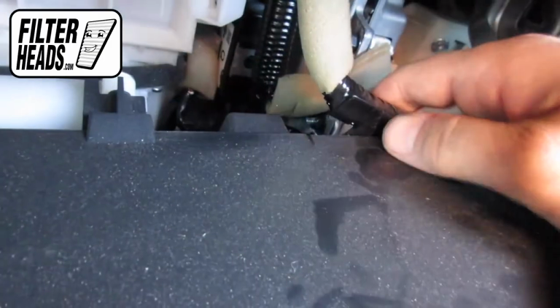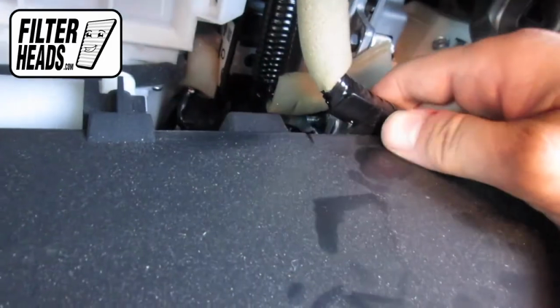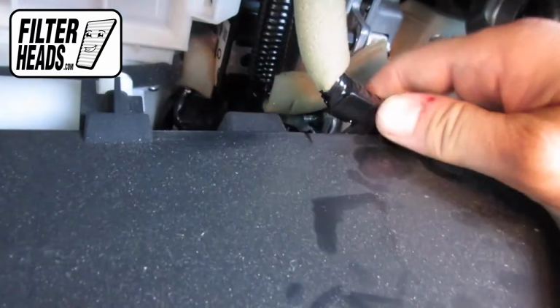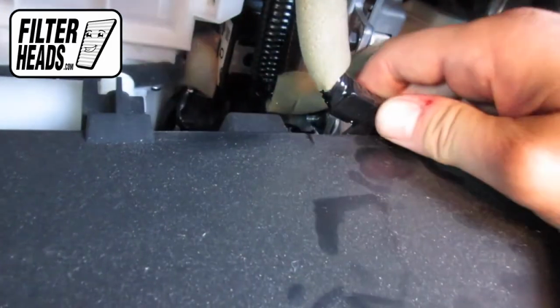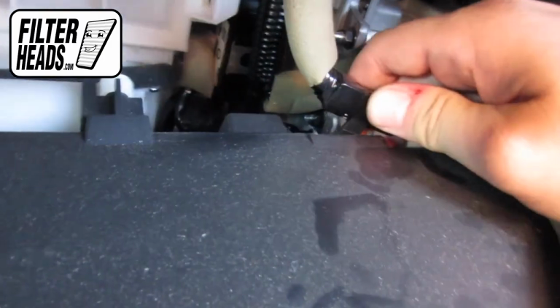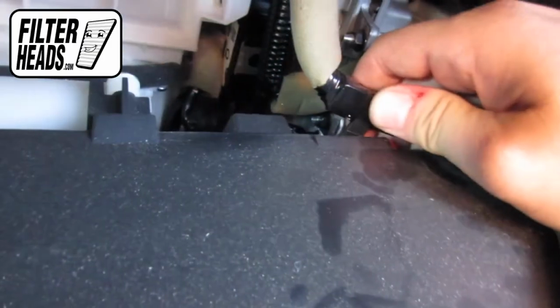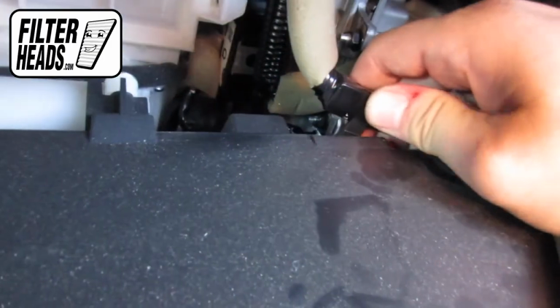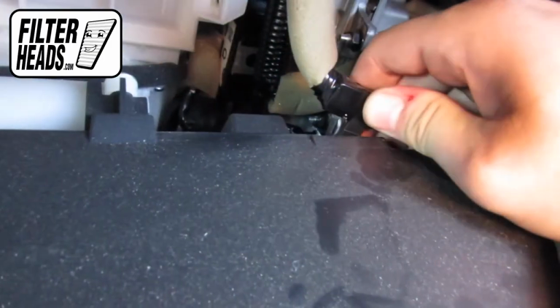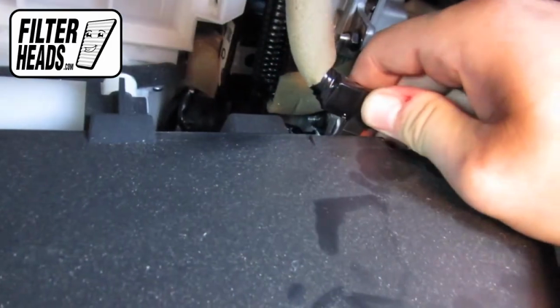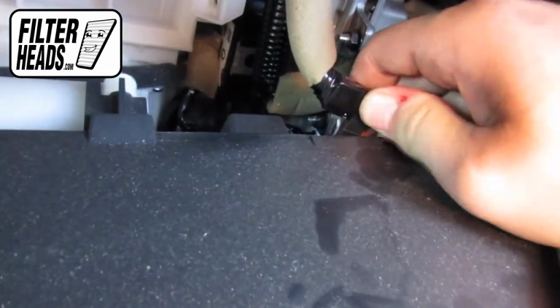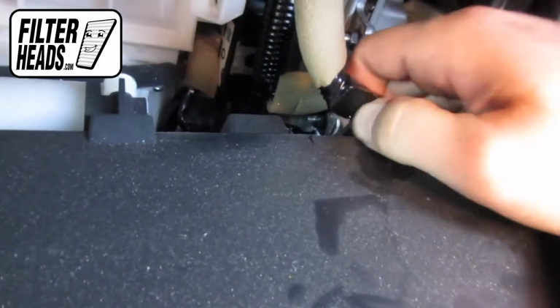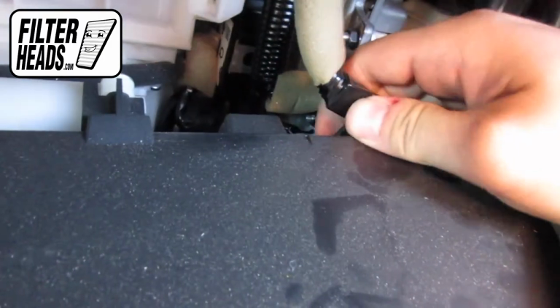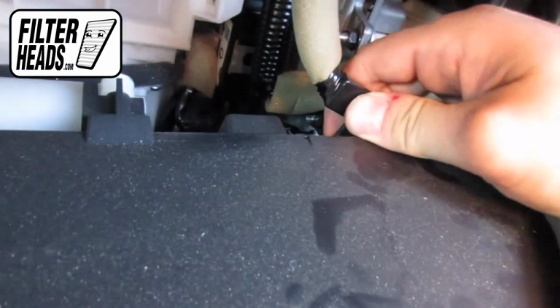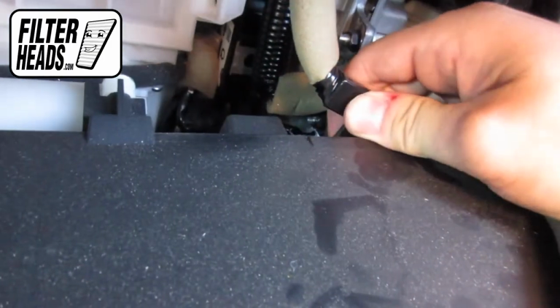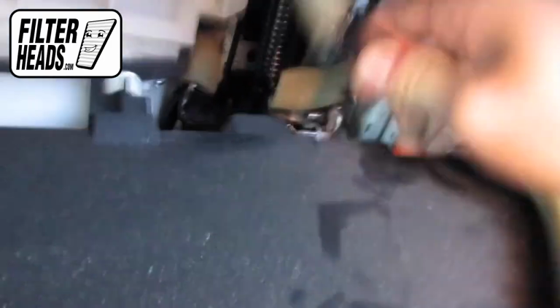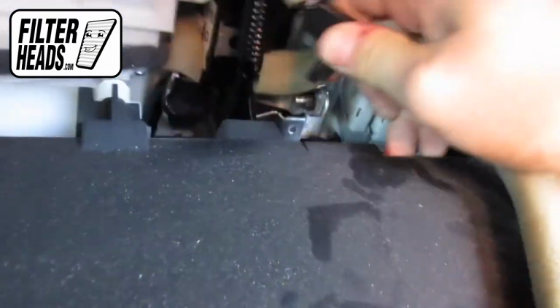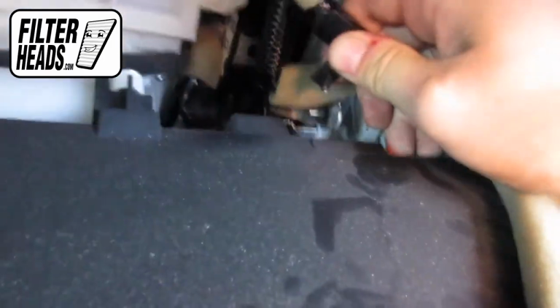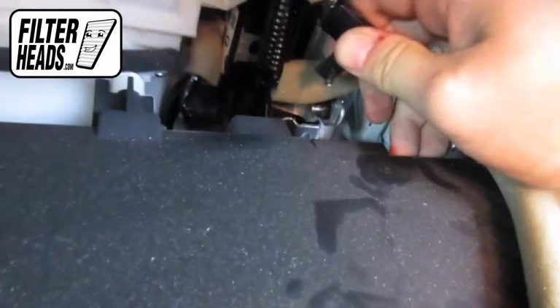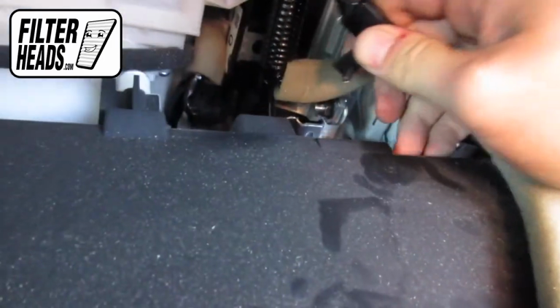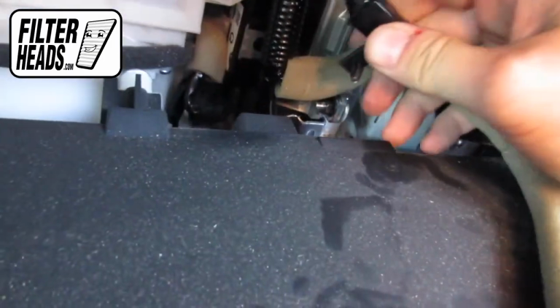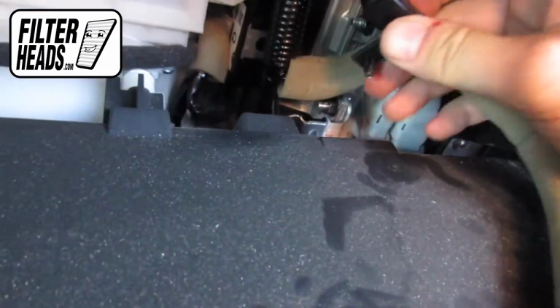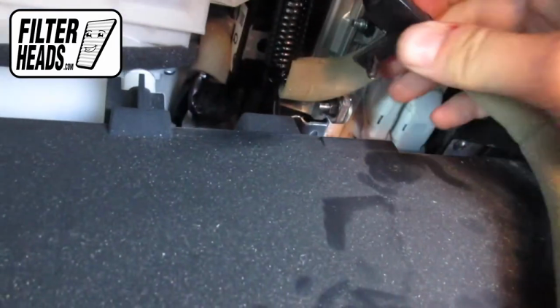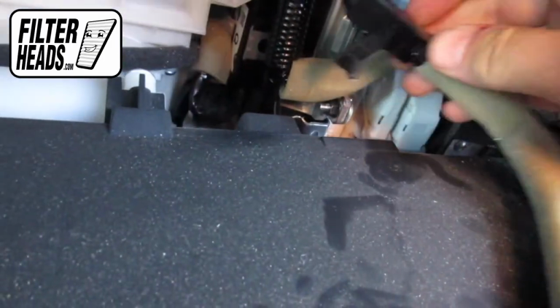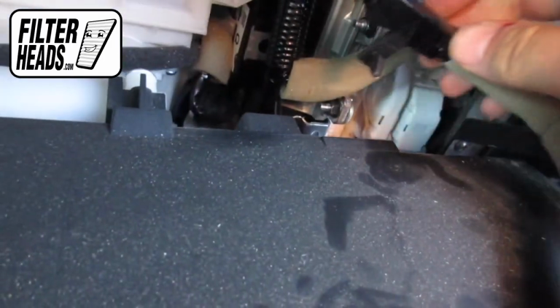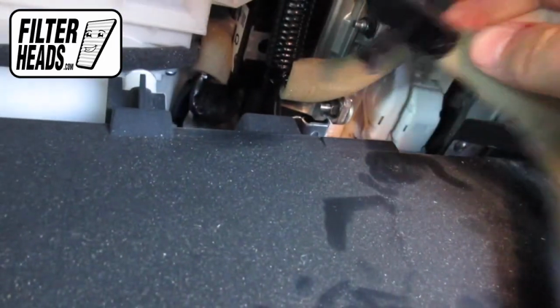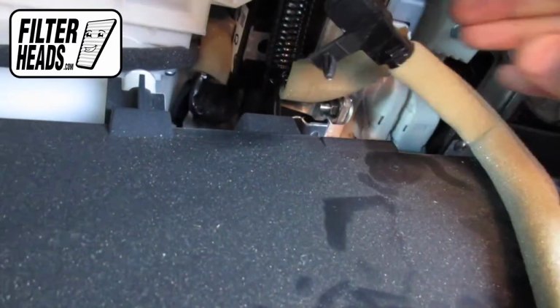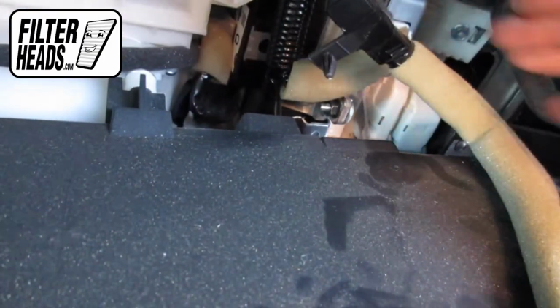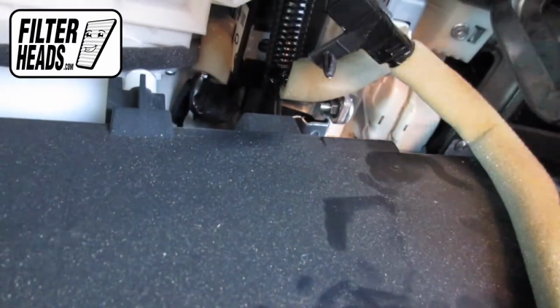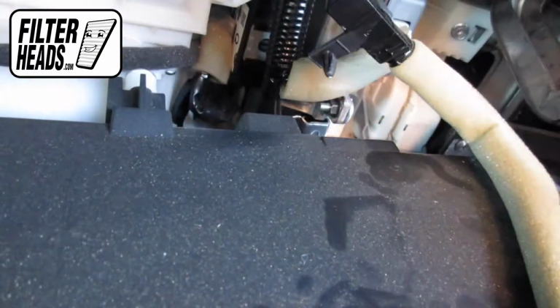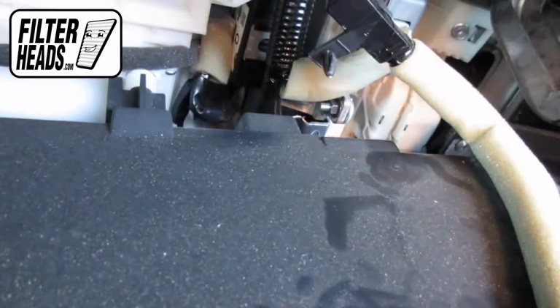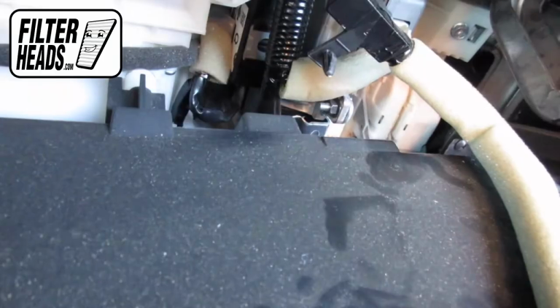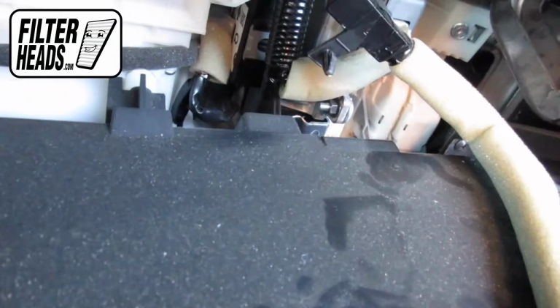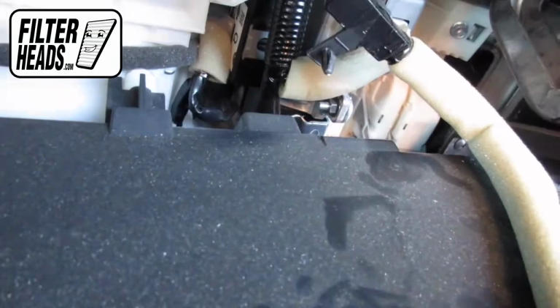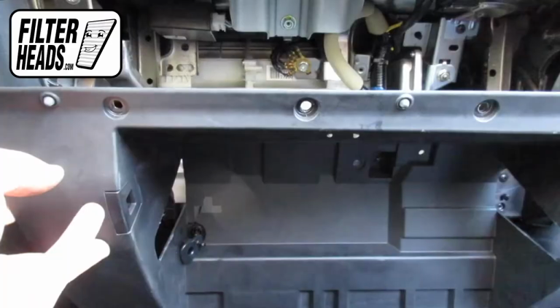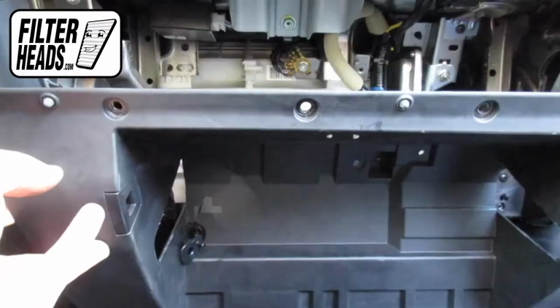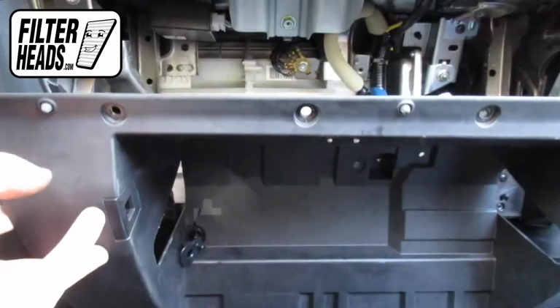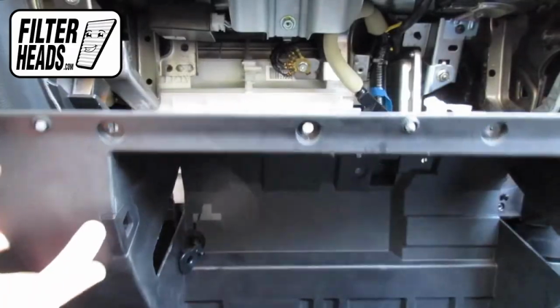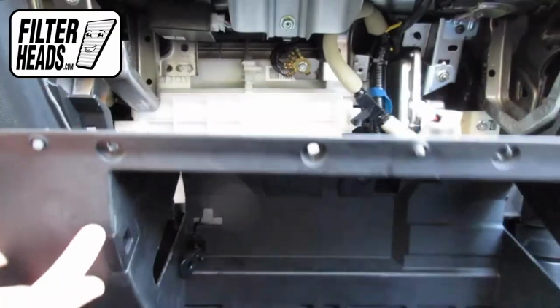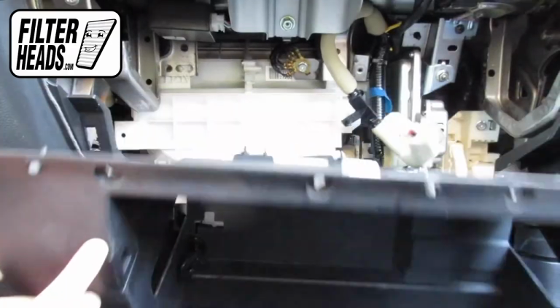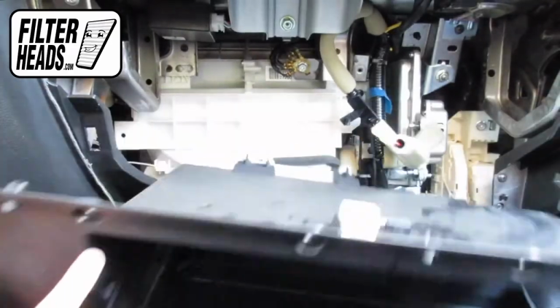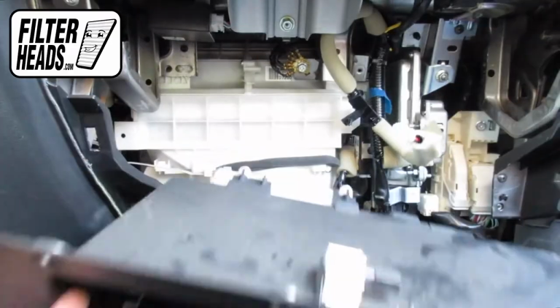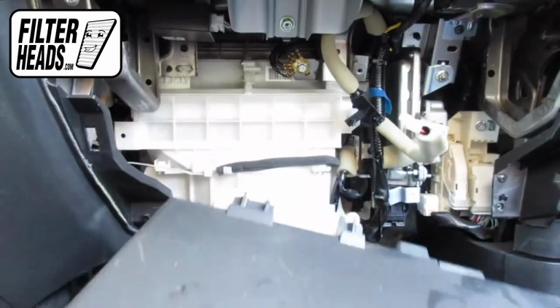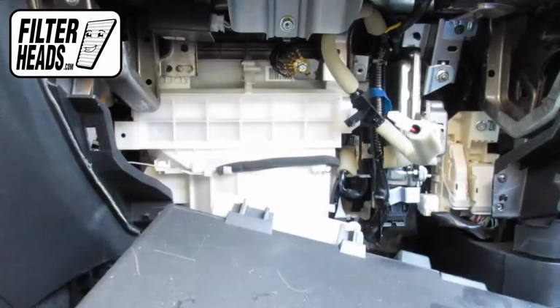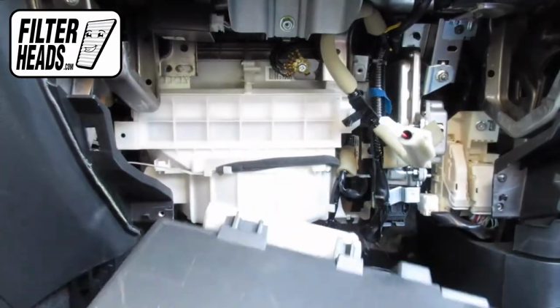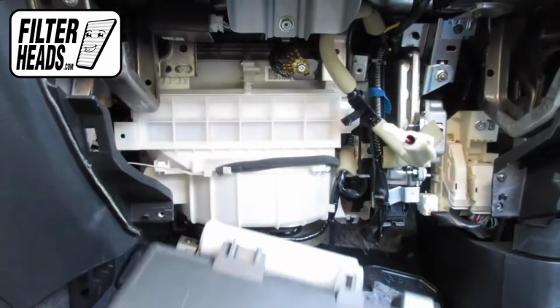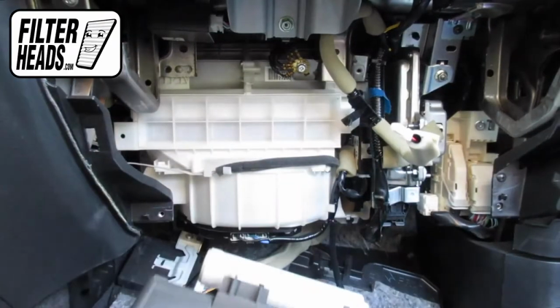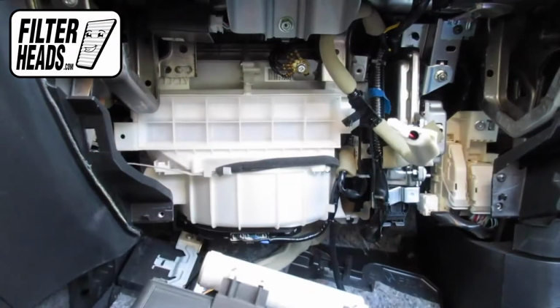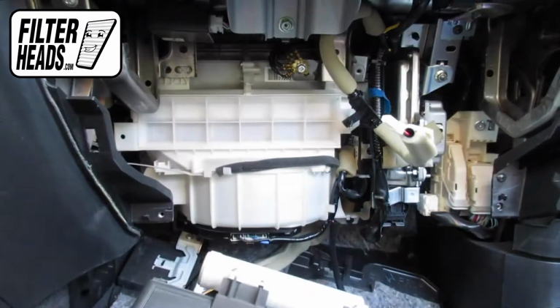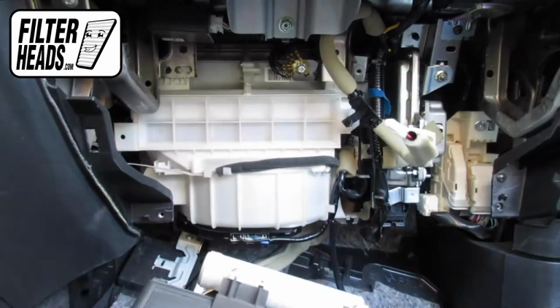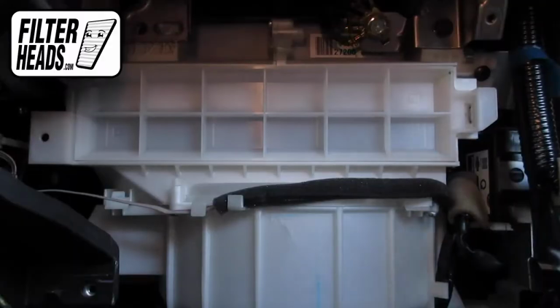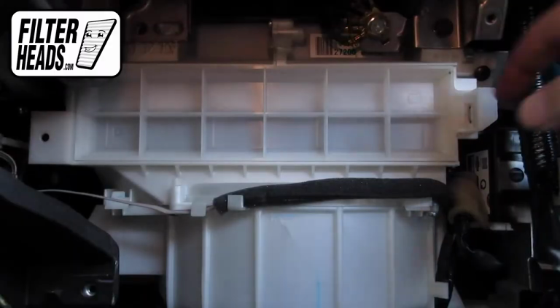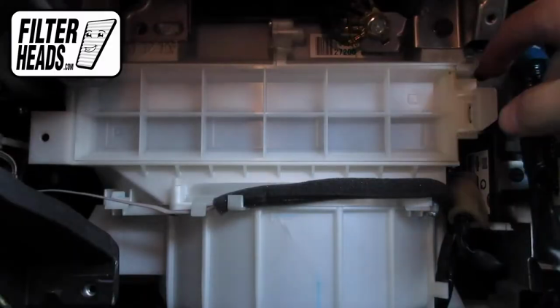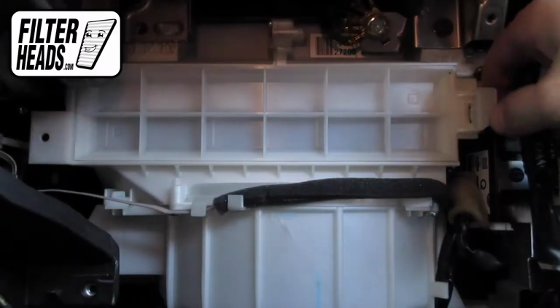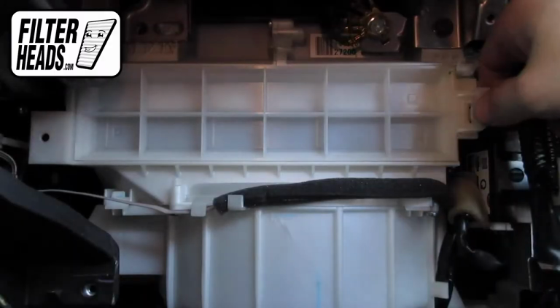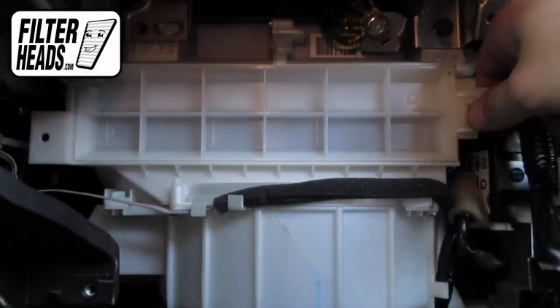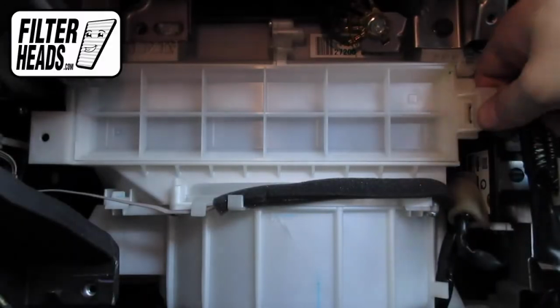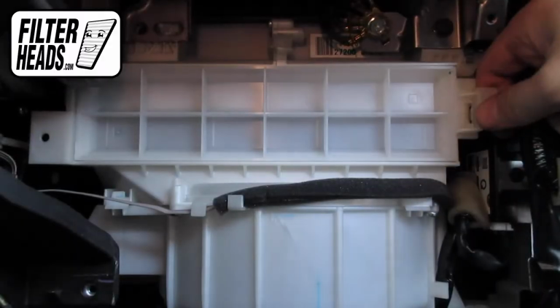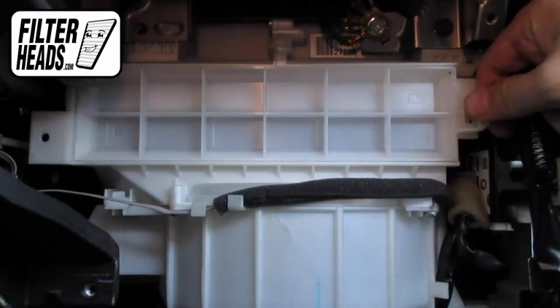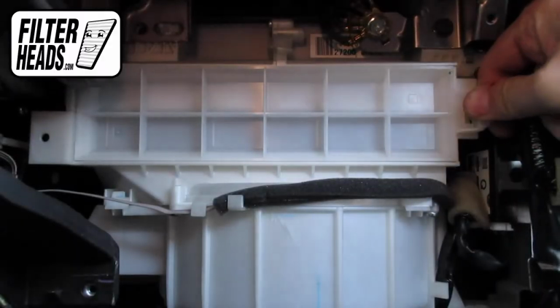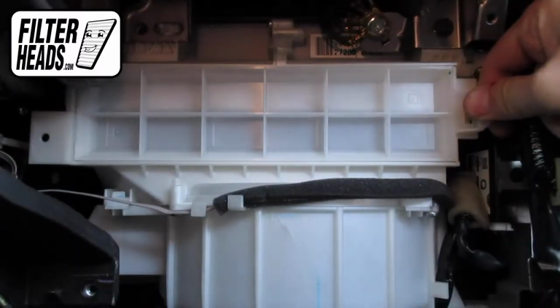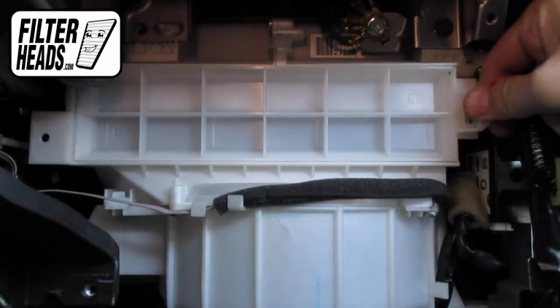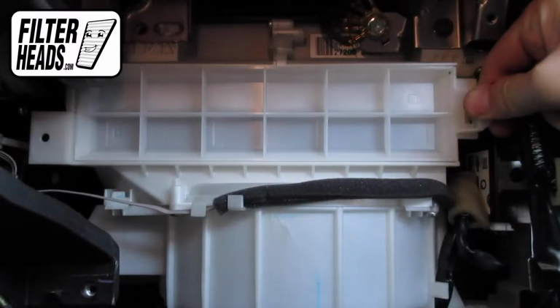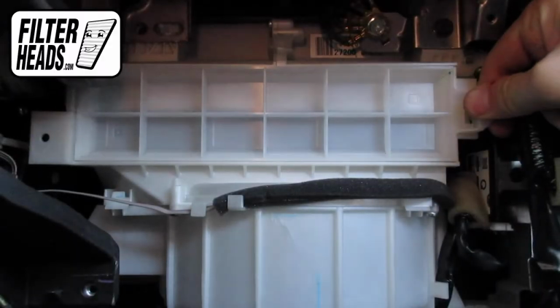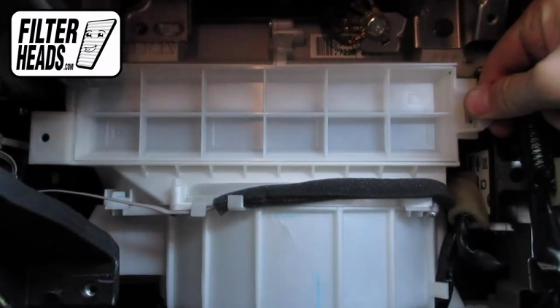Disengage the sensor wires from their catch. Remove the glovebox assembly and set it on the floor.